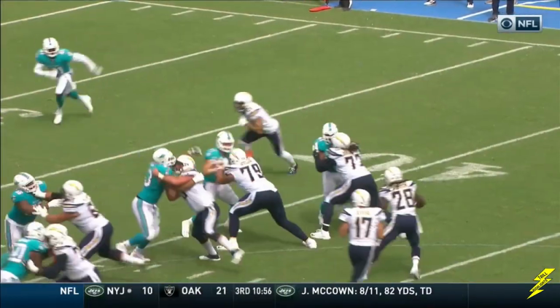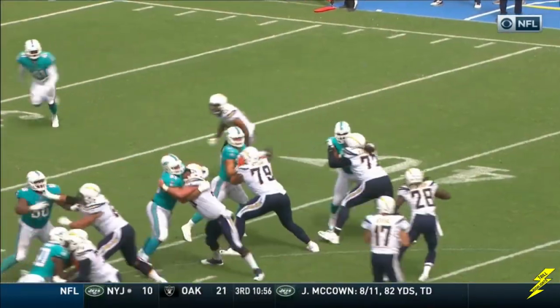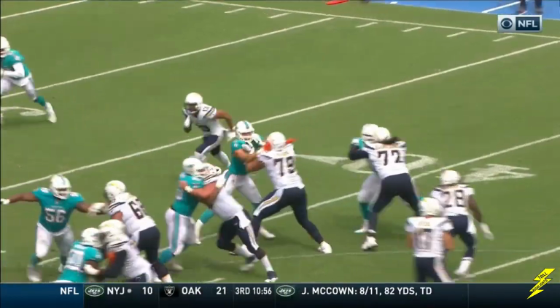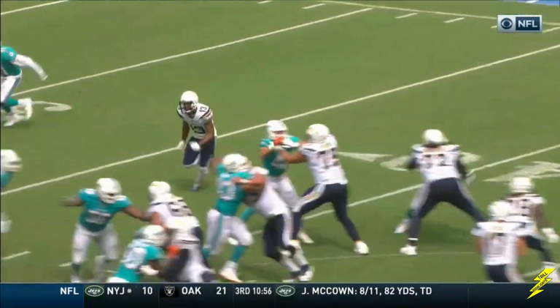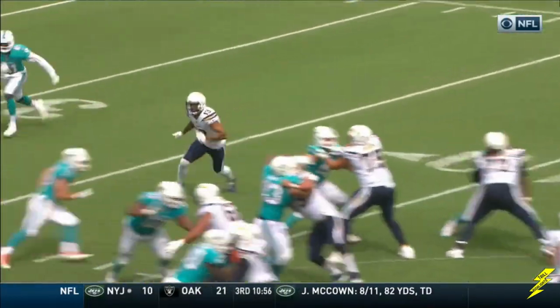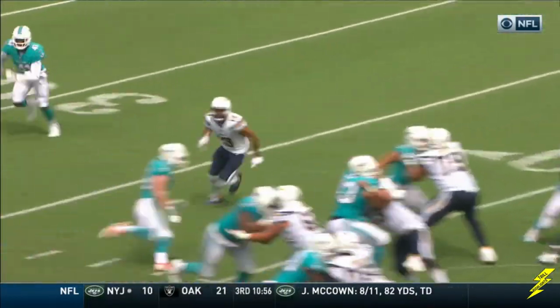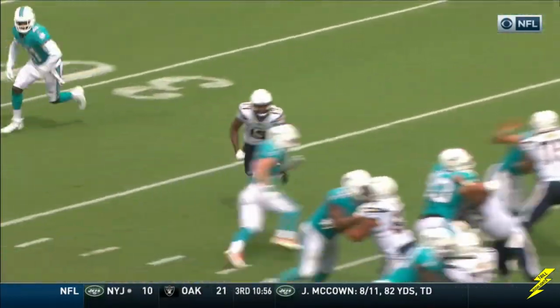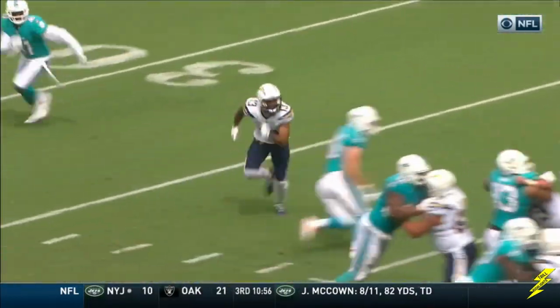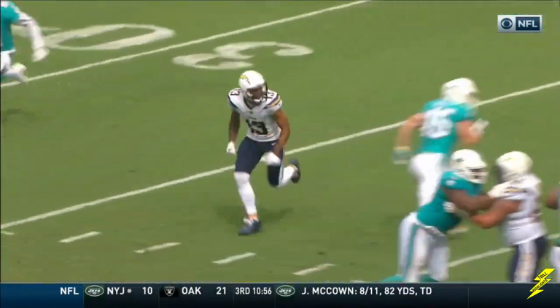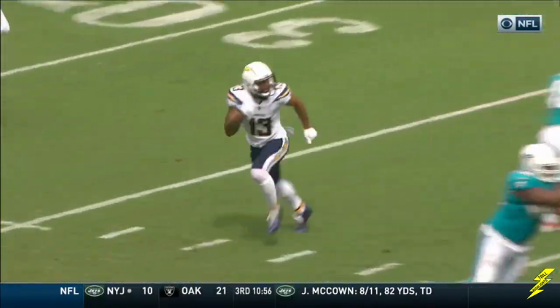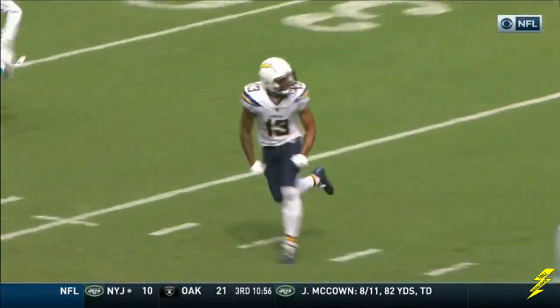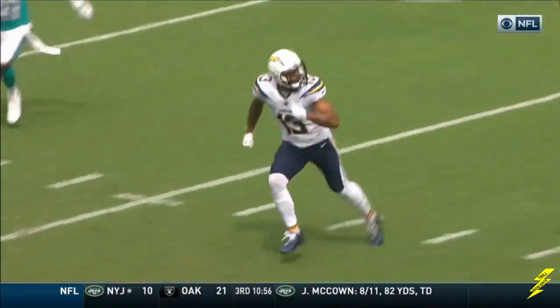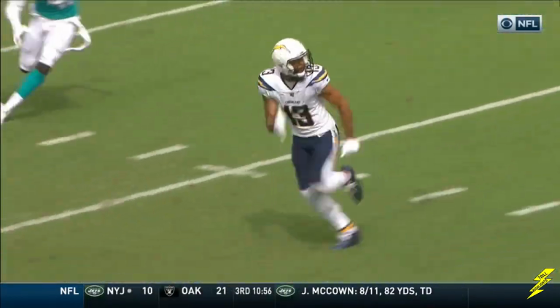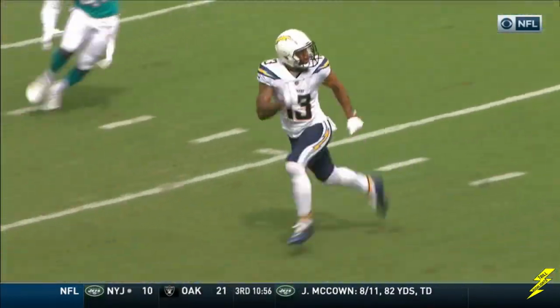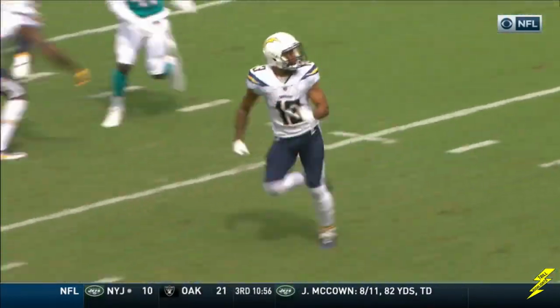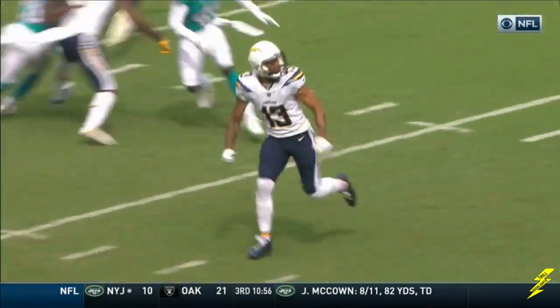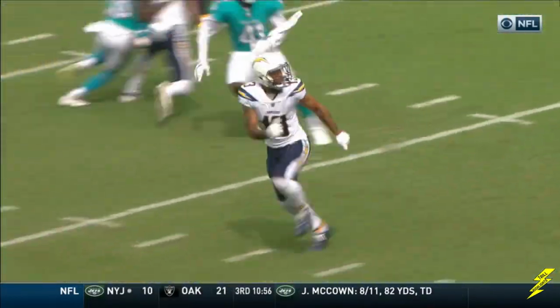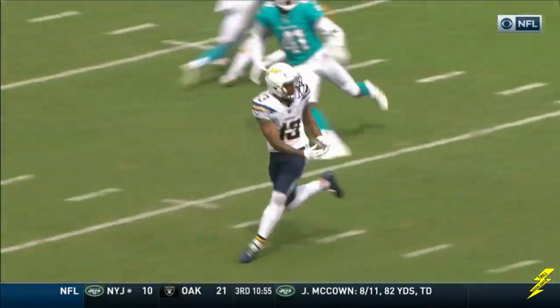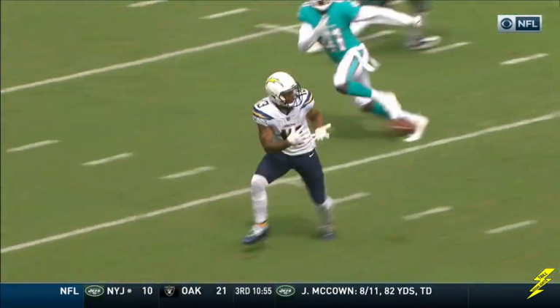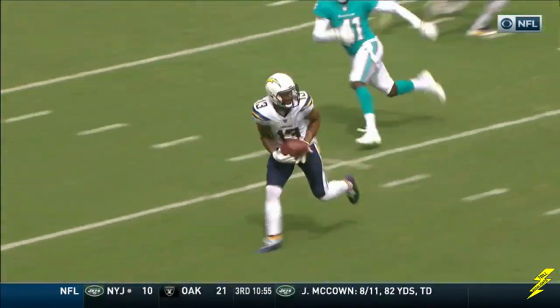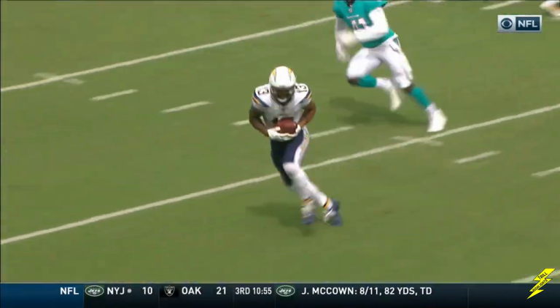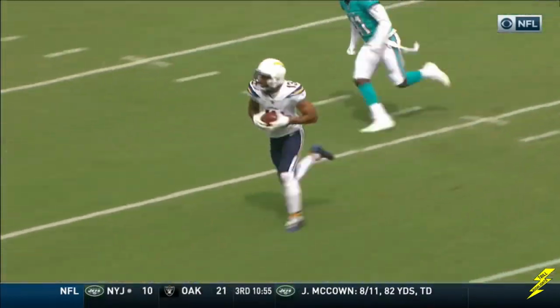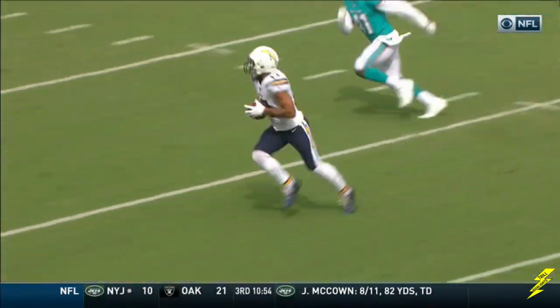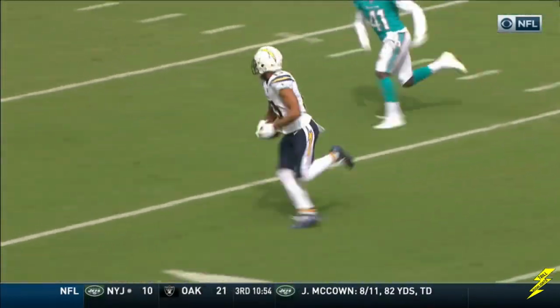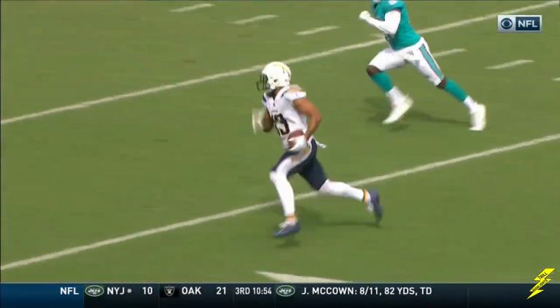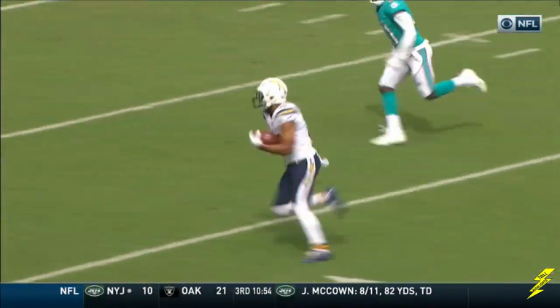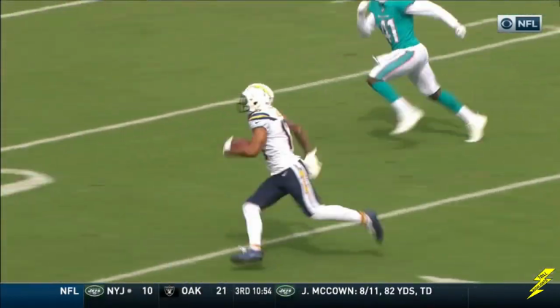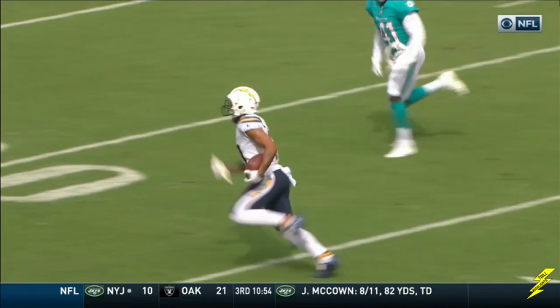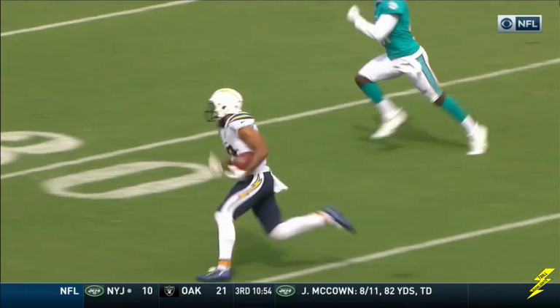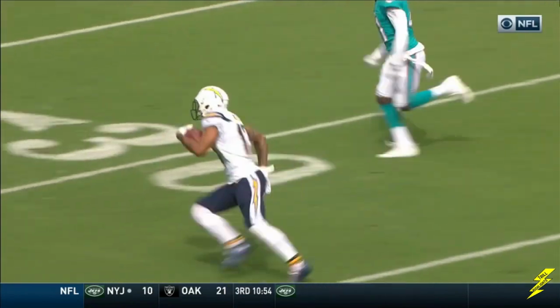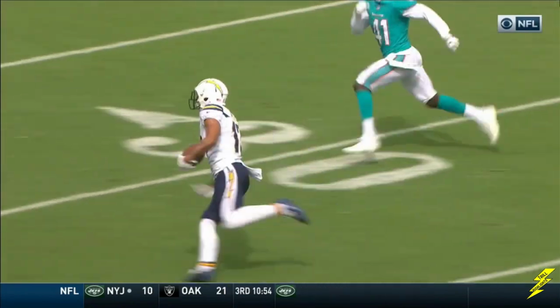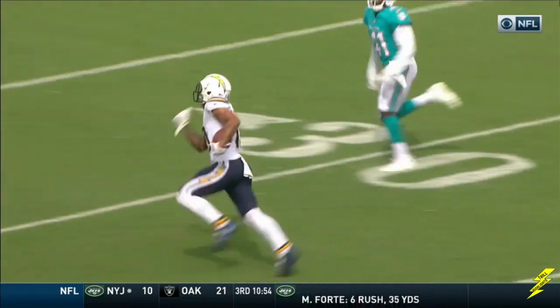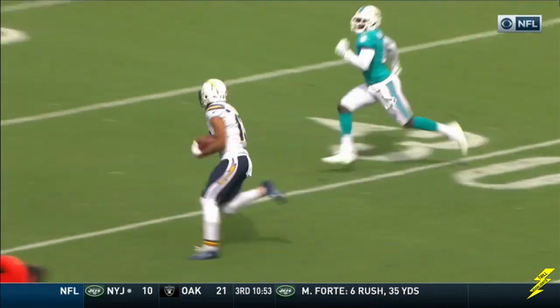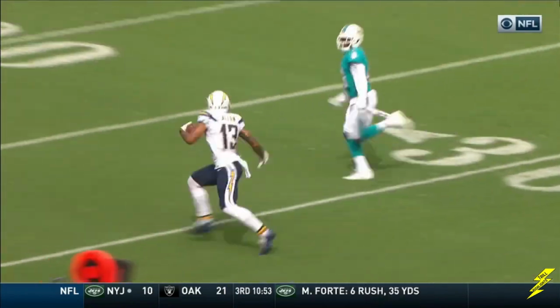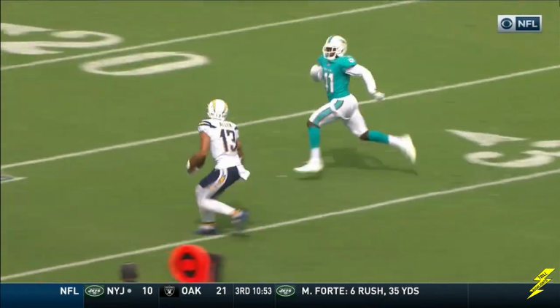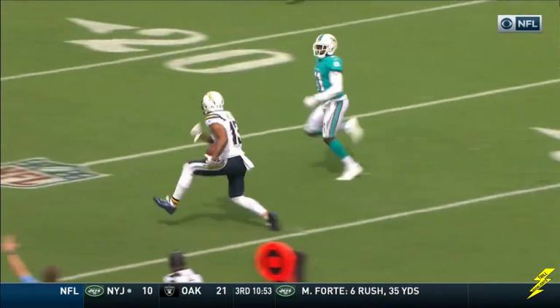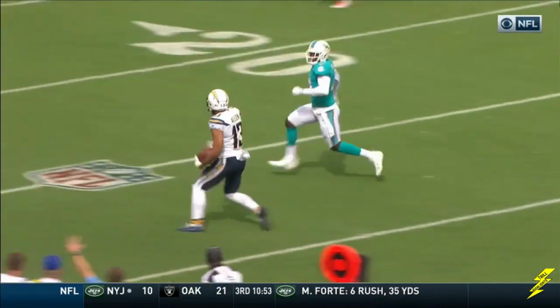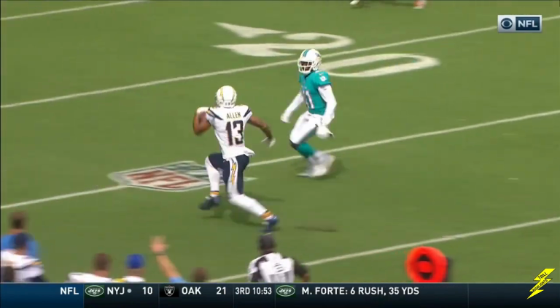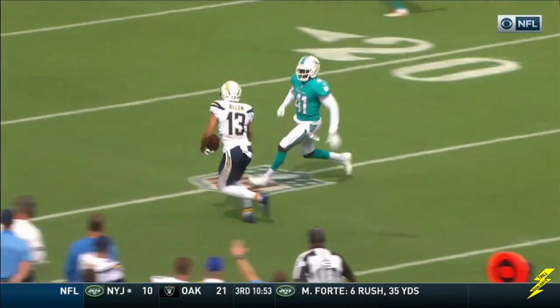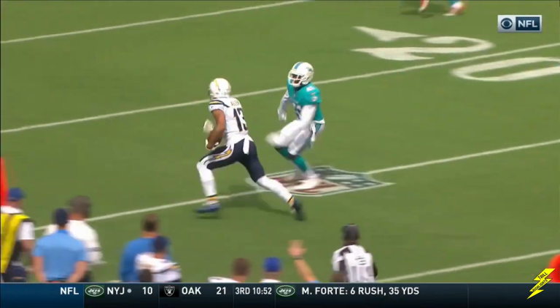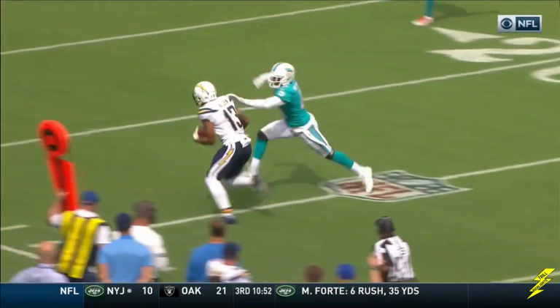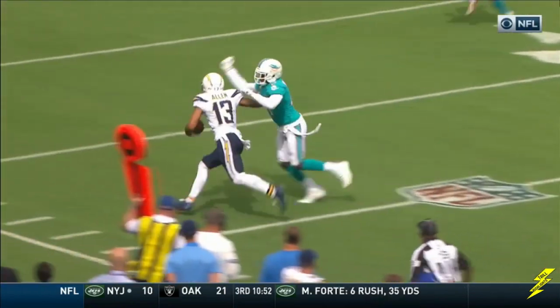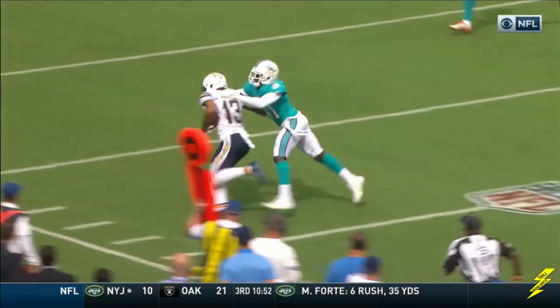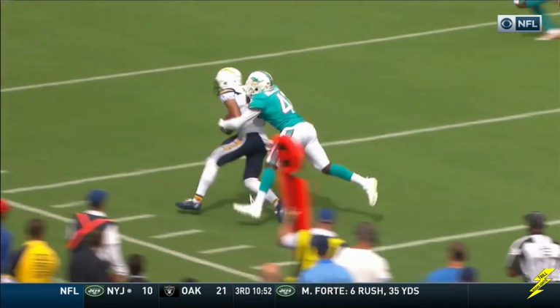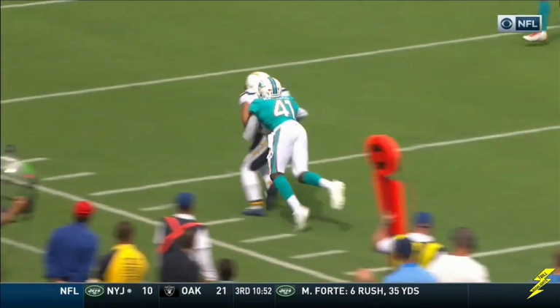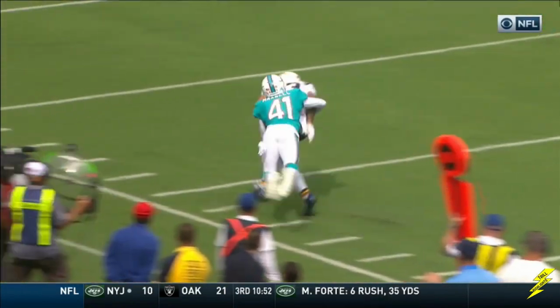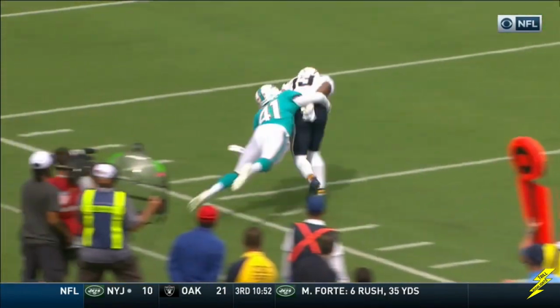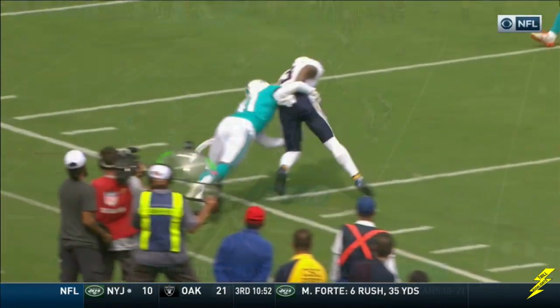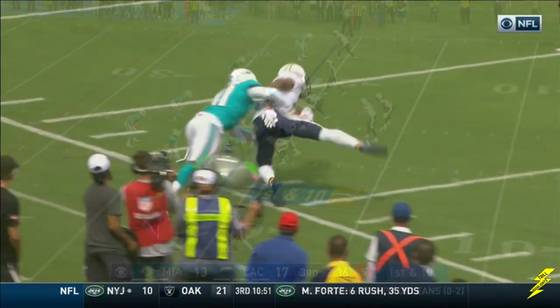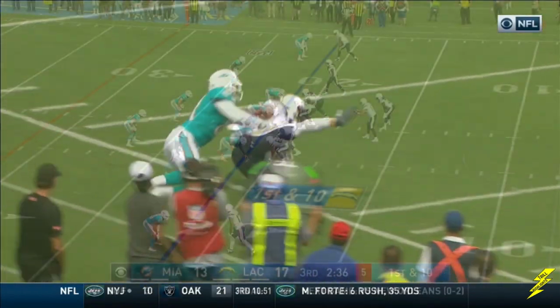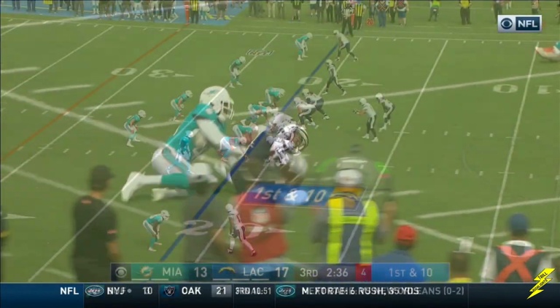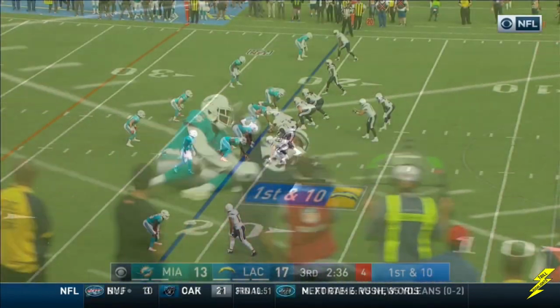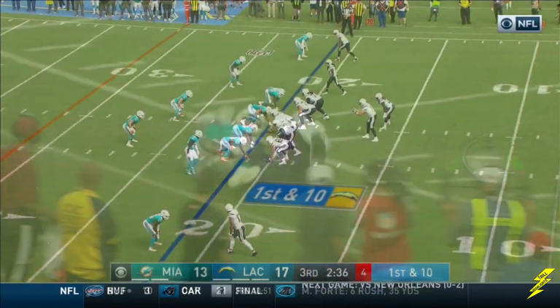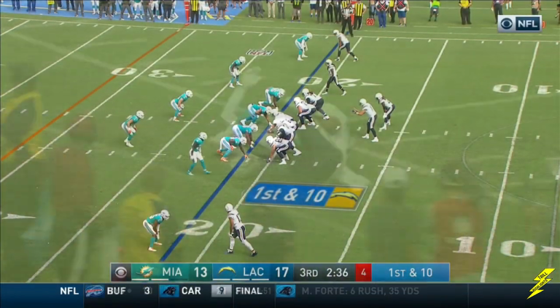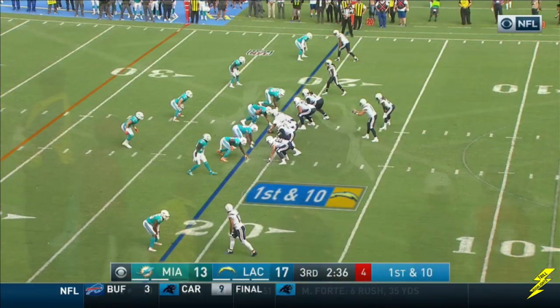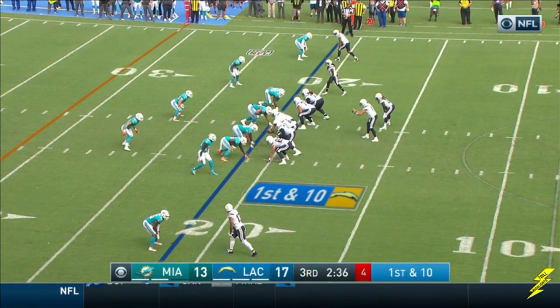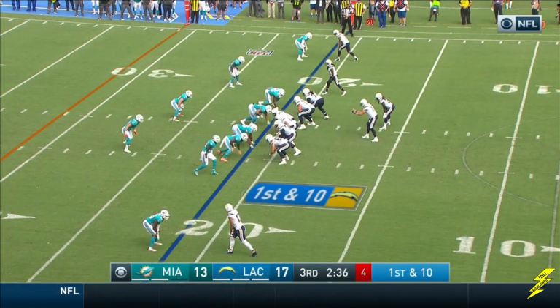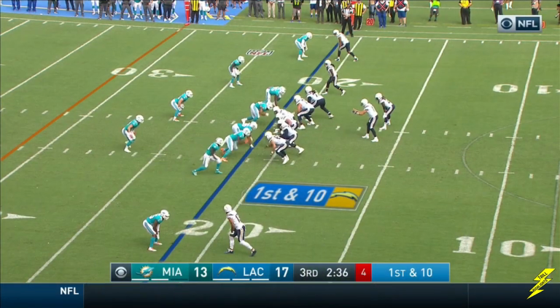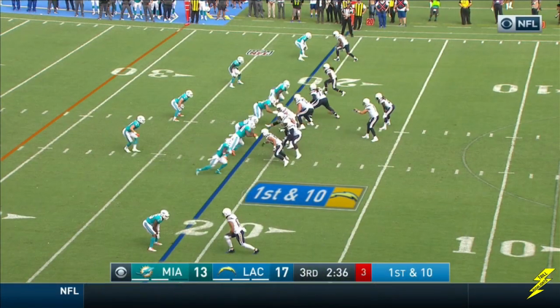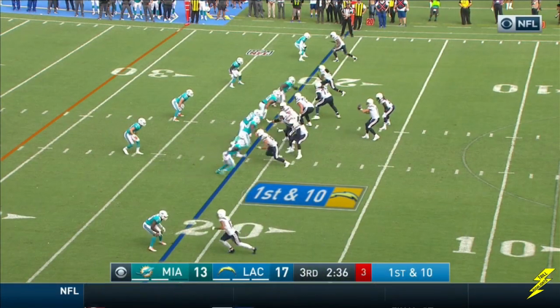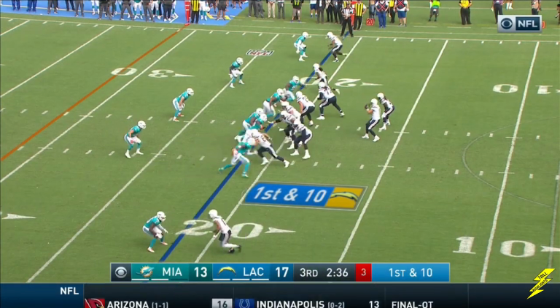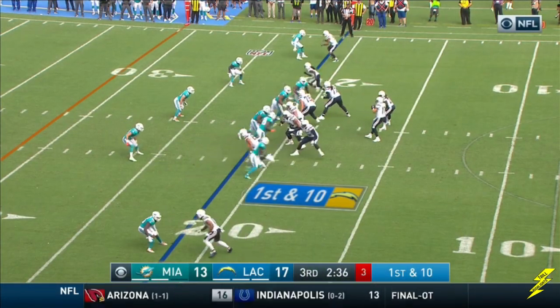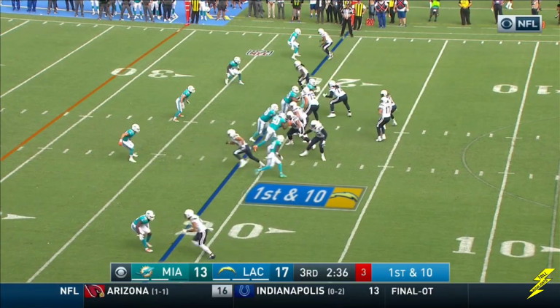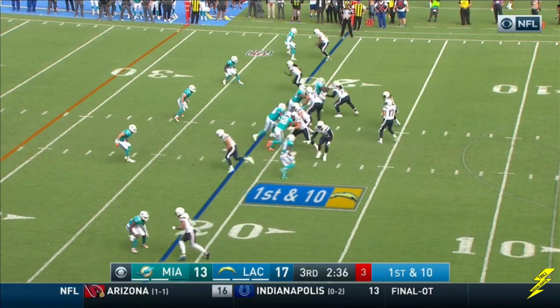Keenan Allen lined up to the left, Byron Maxwell trying to get in coverage, but he has to avoid two Charger receivers — winning the NFL record here today.